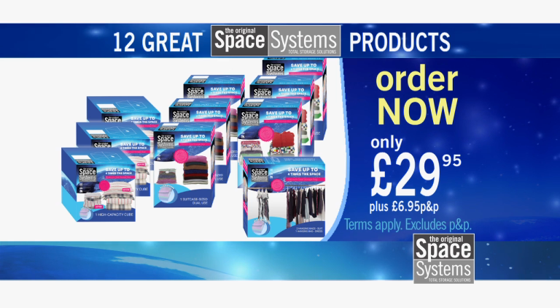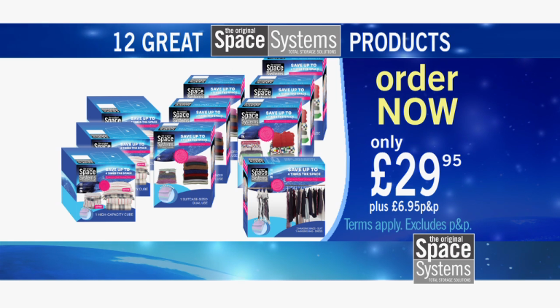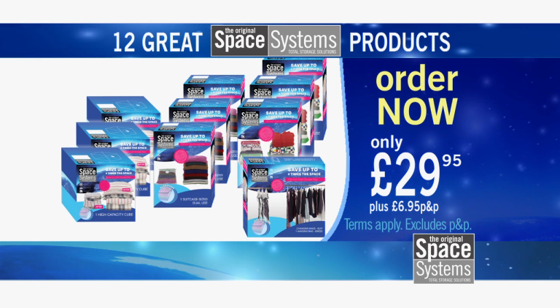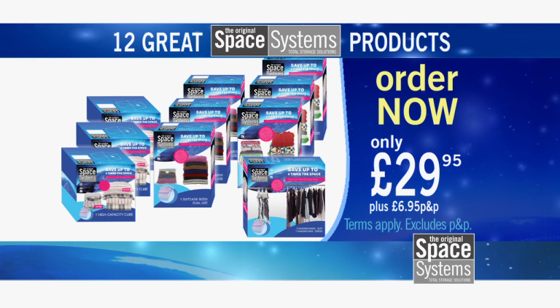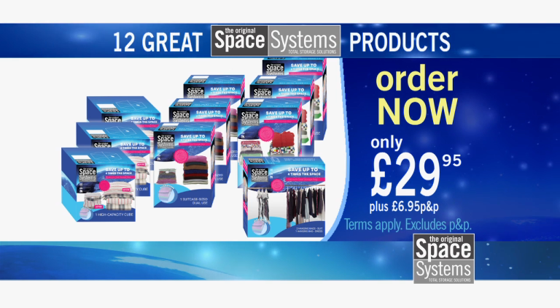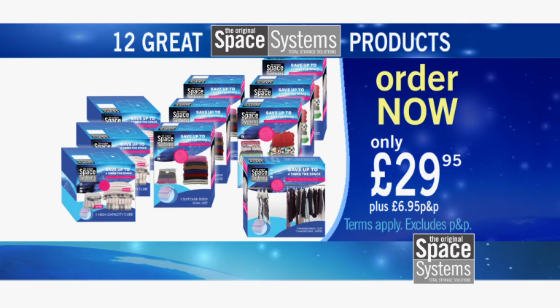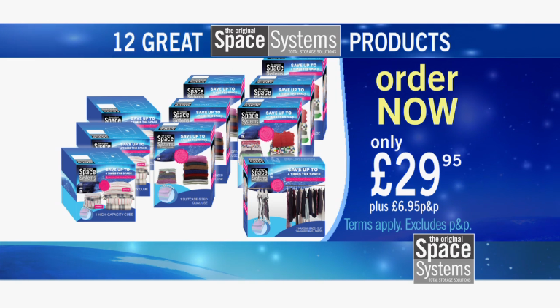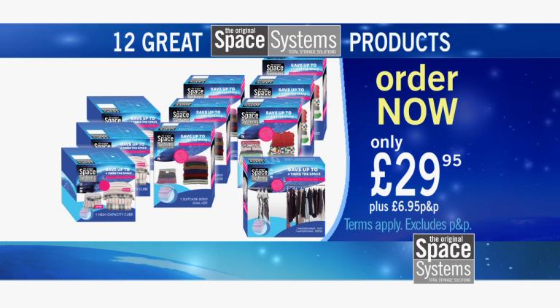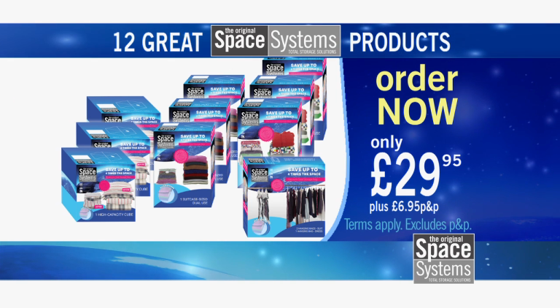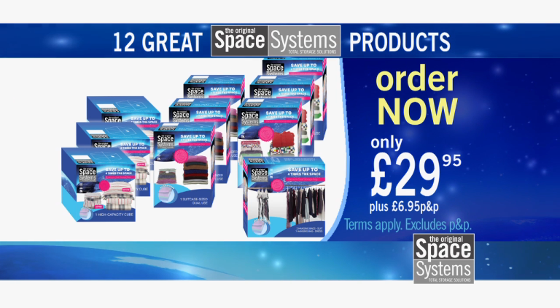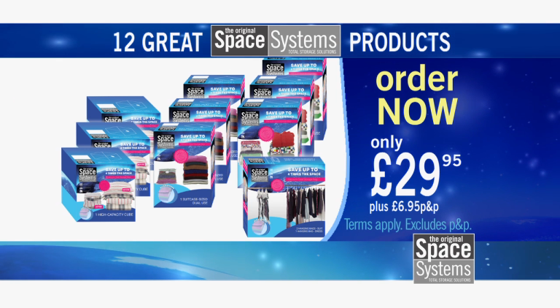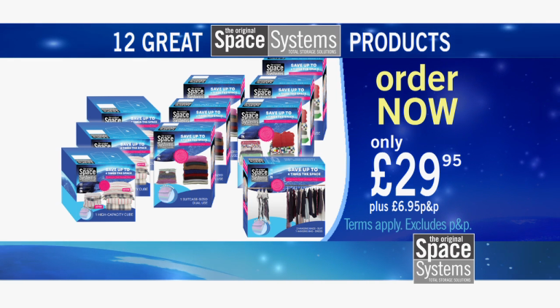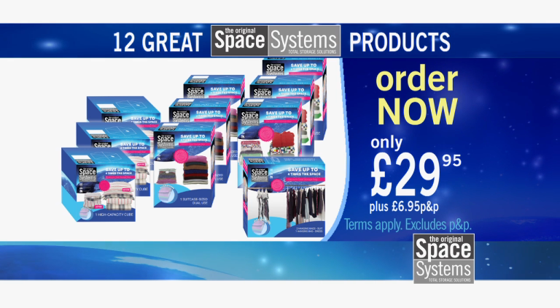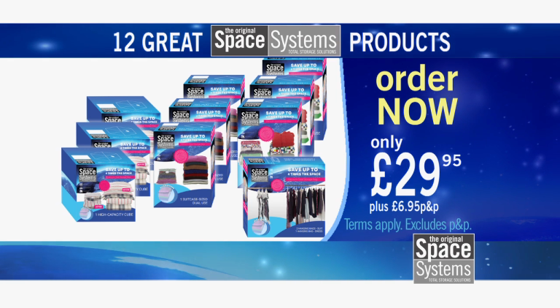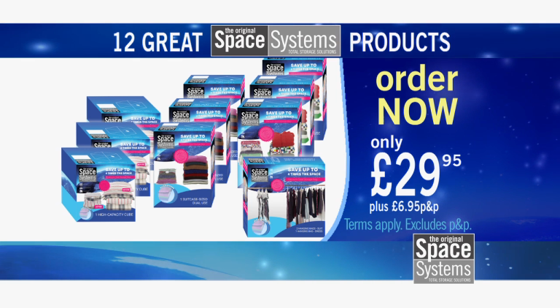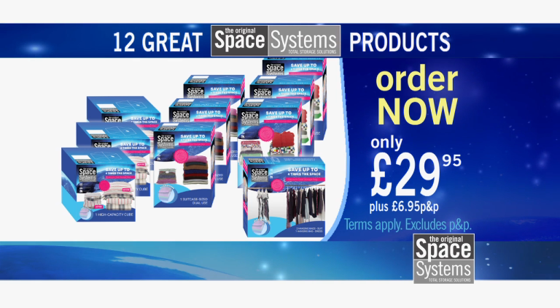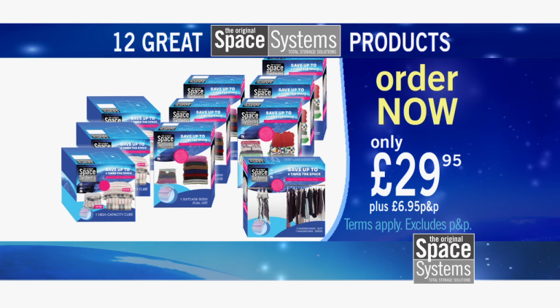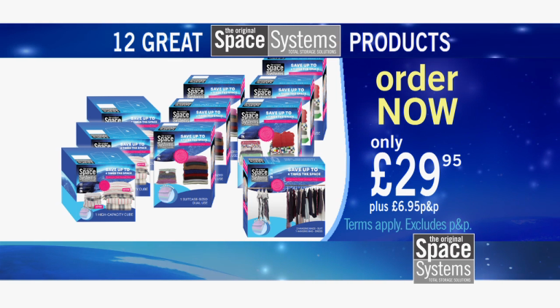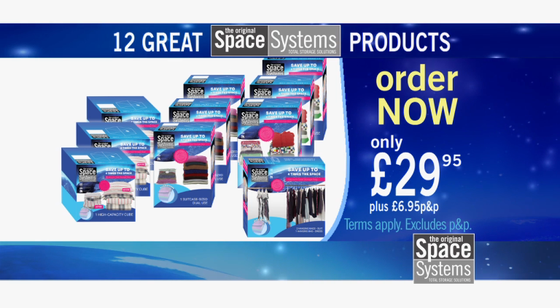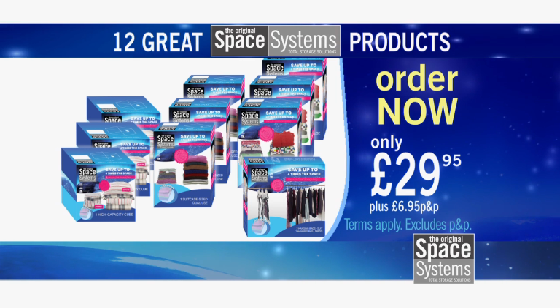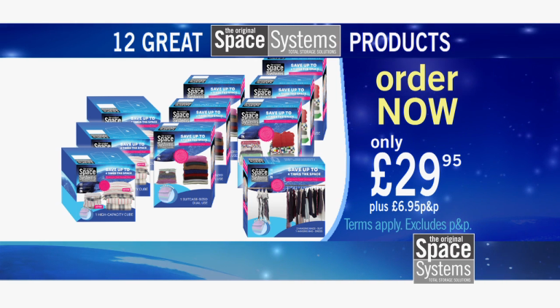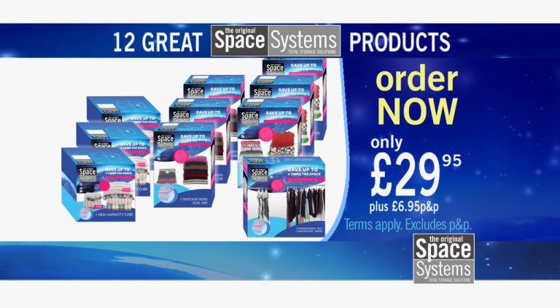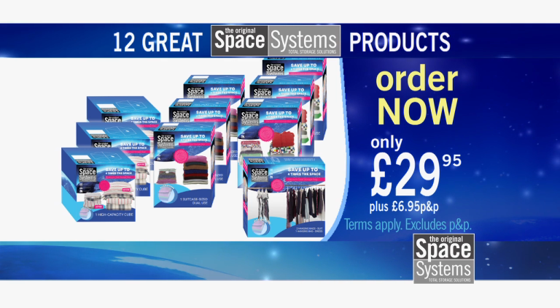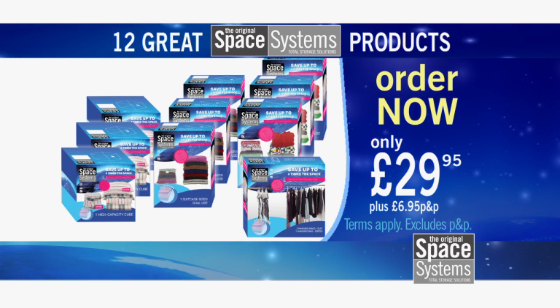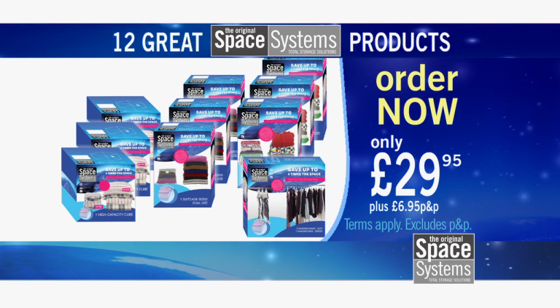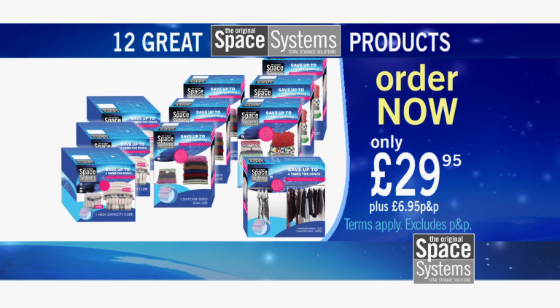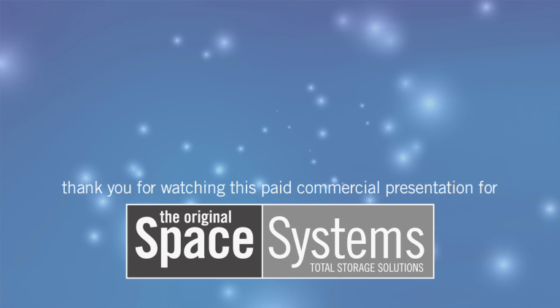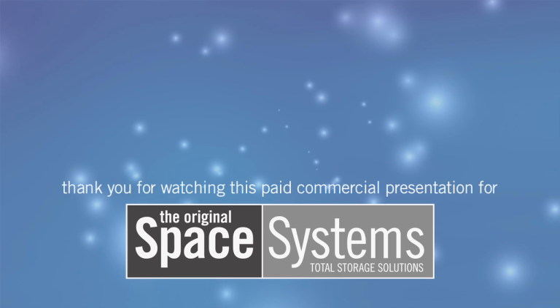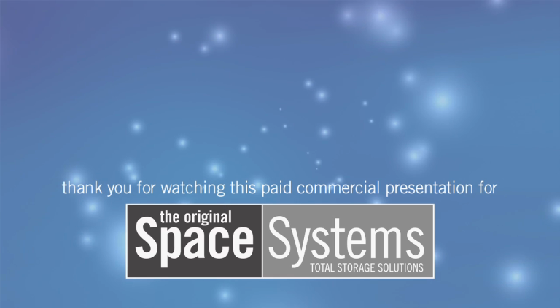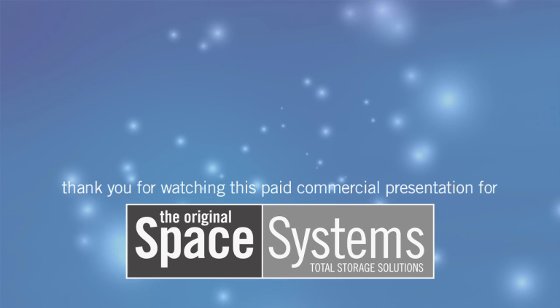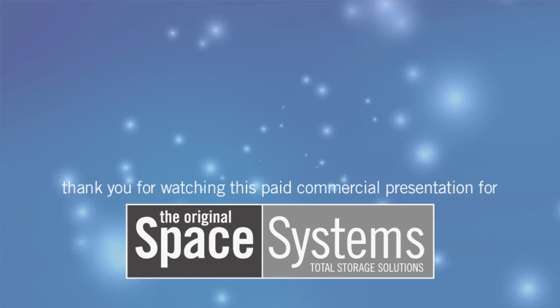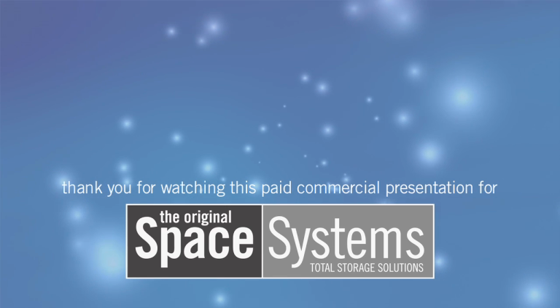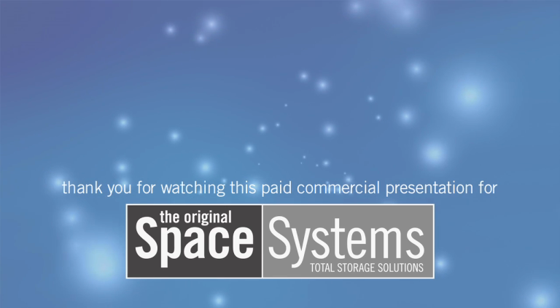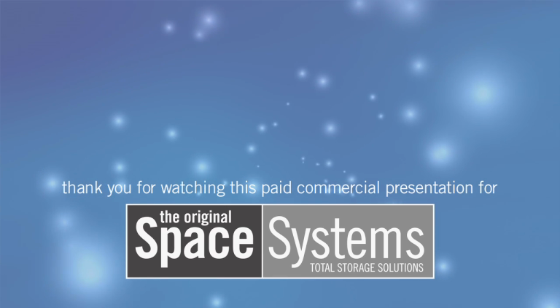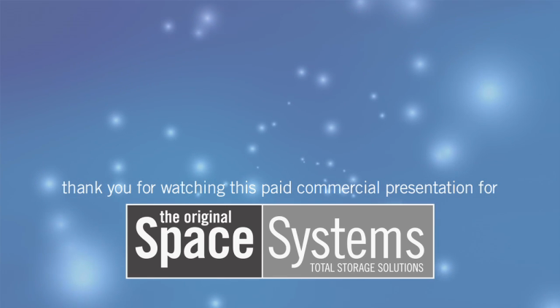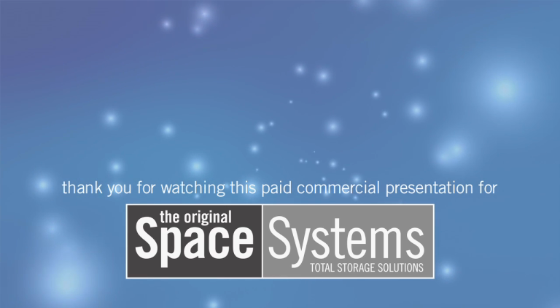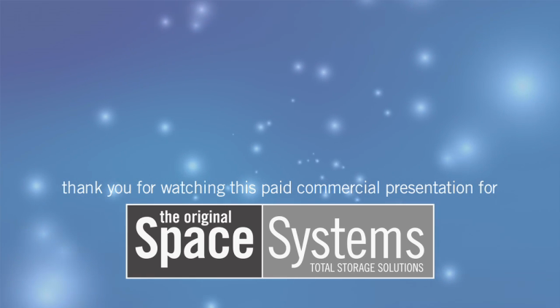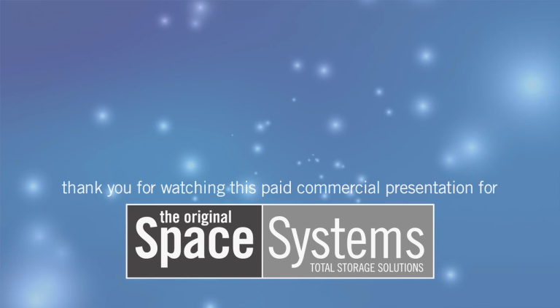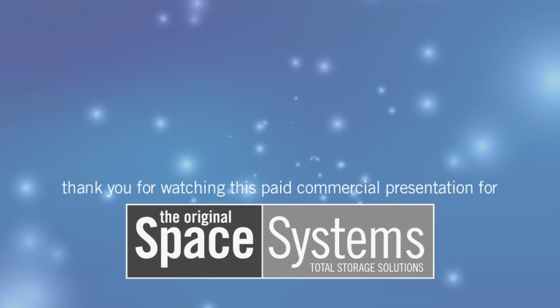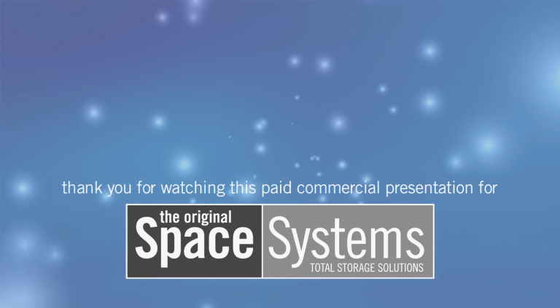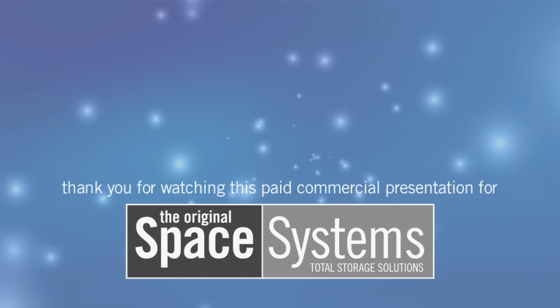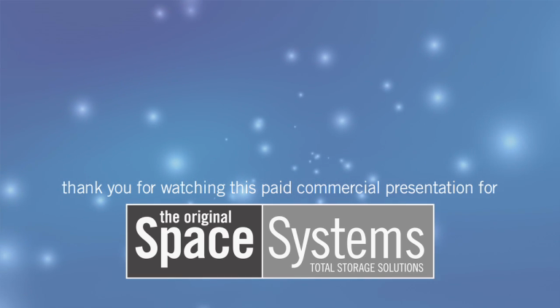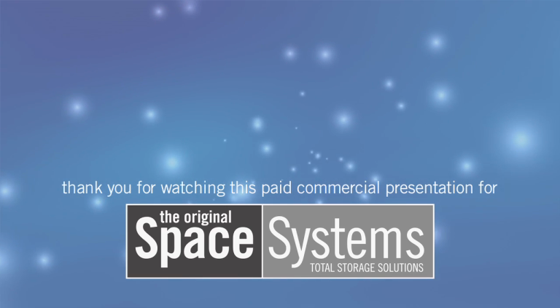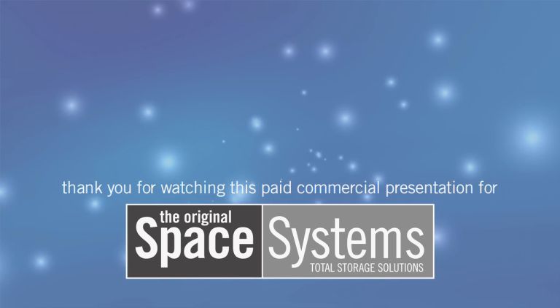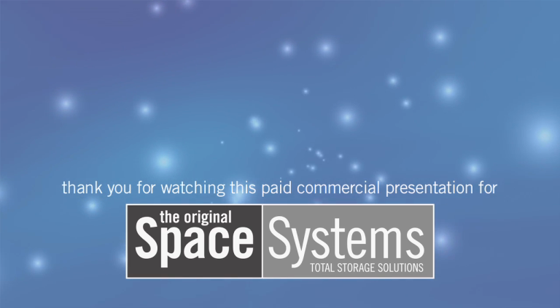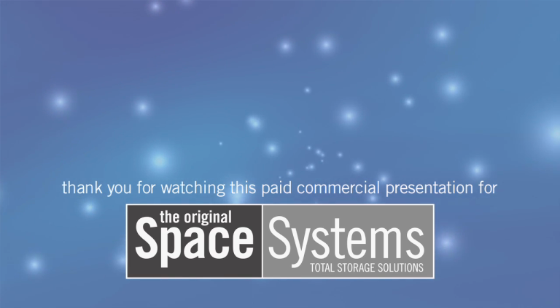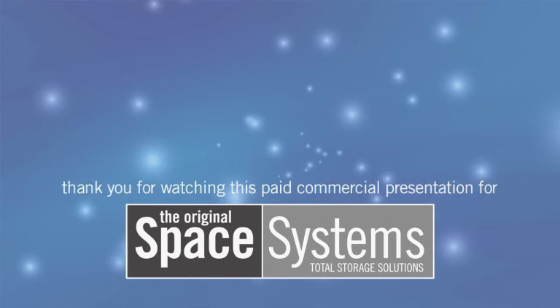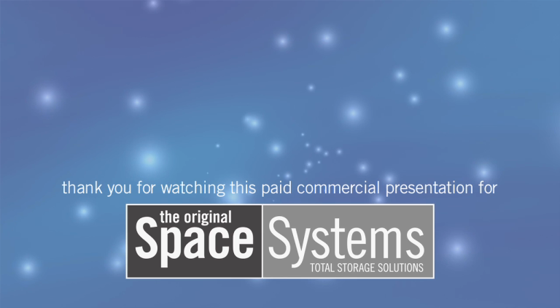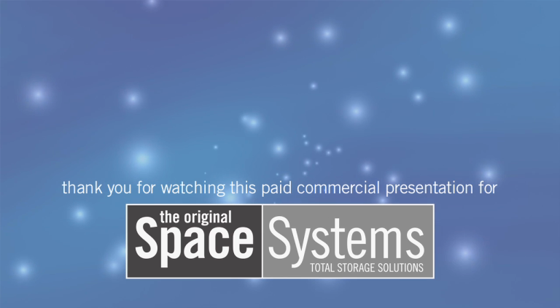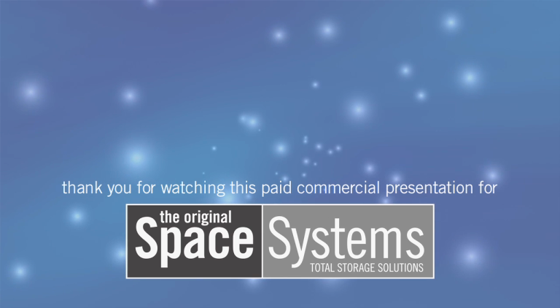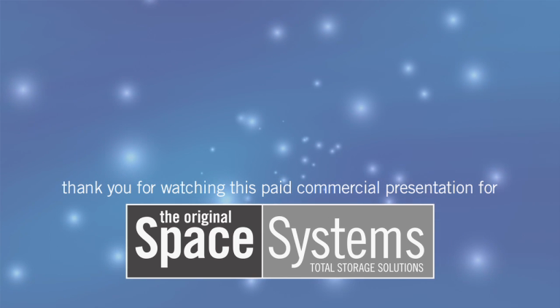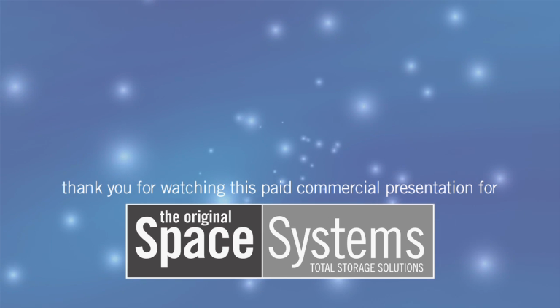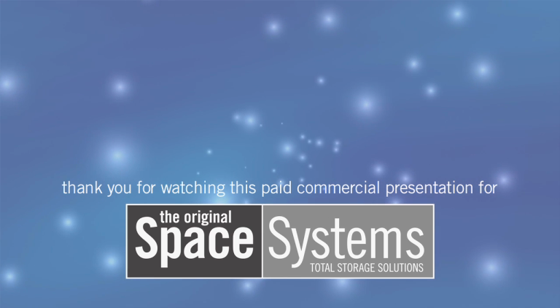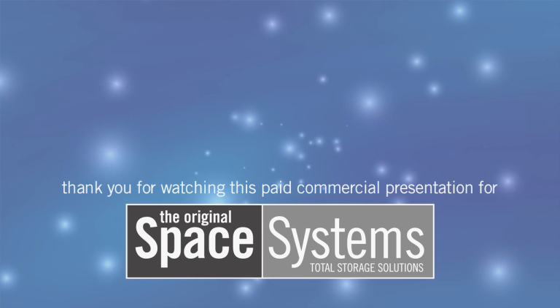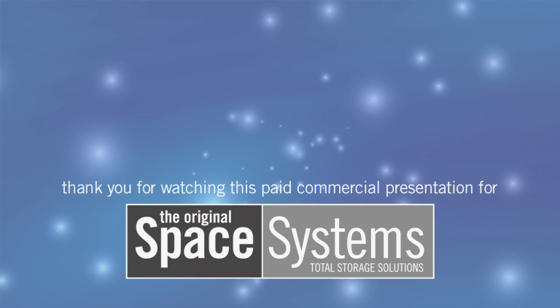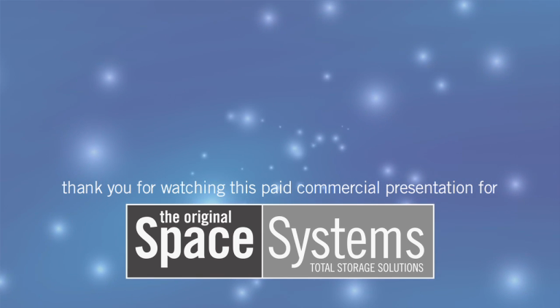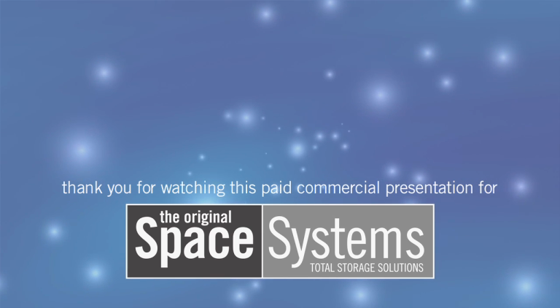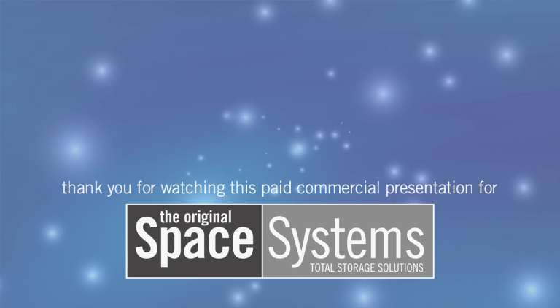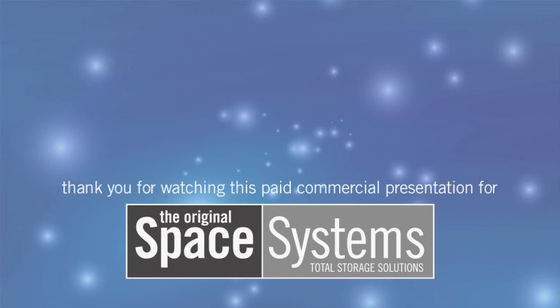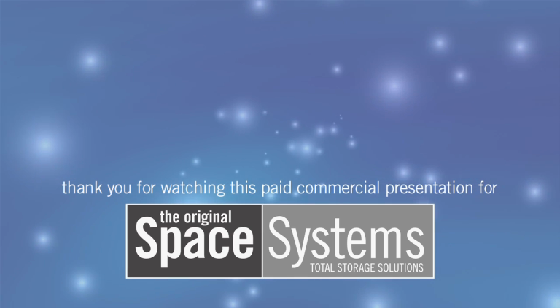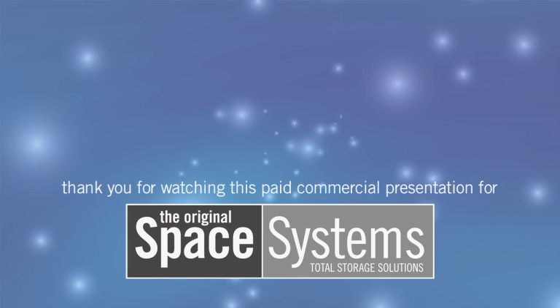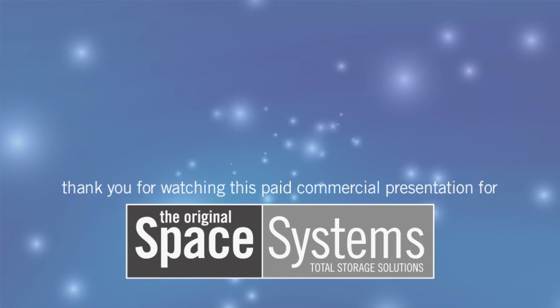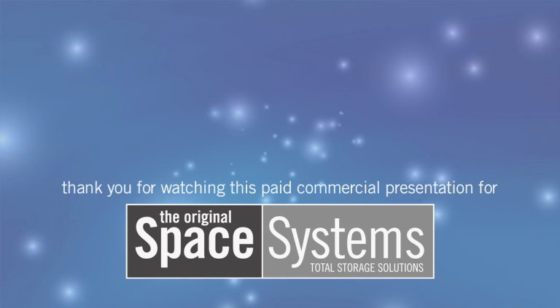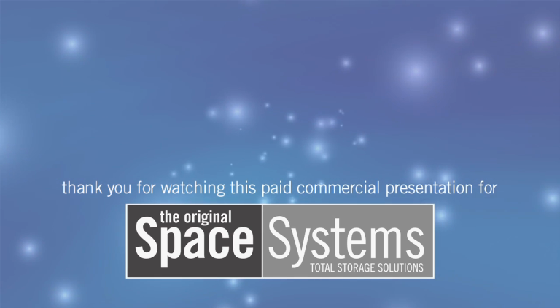So call or click to order now. You have been watching a commercial presentation for Space Systems.